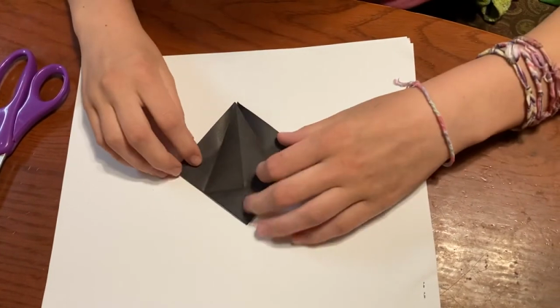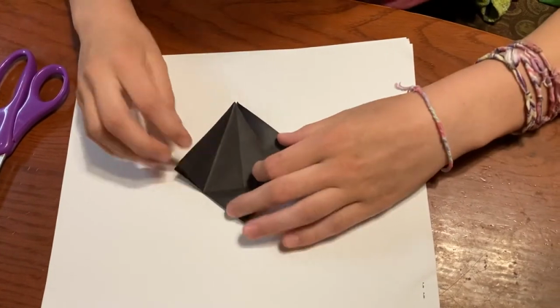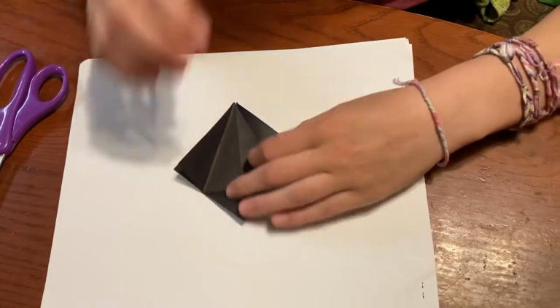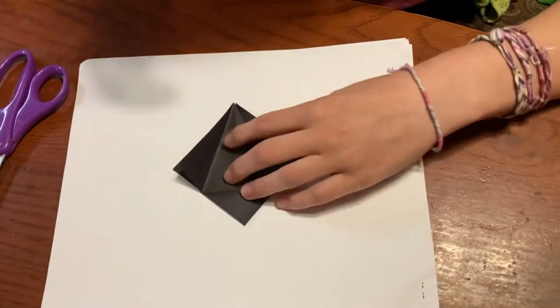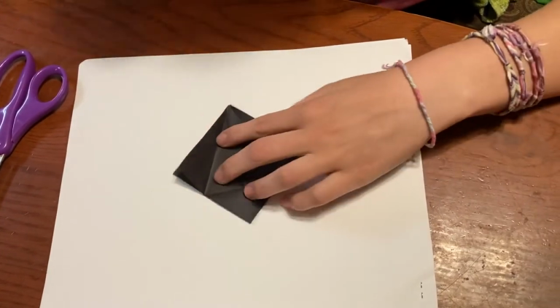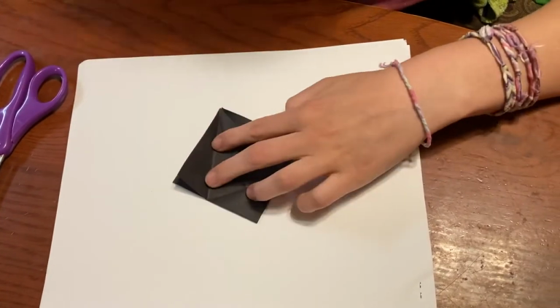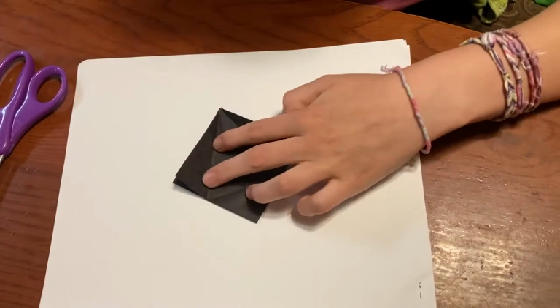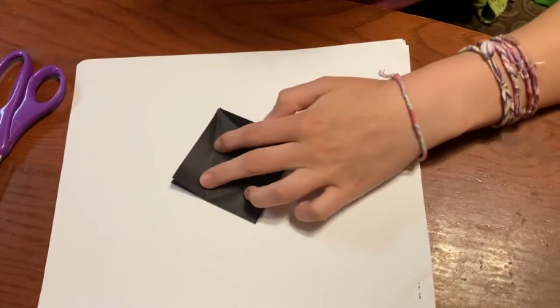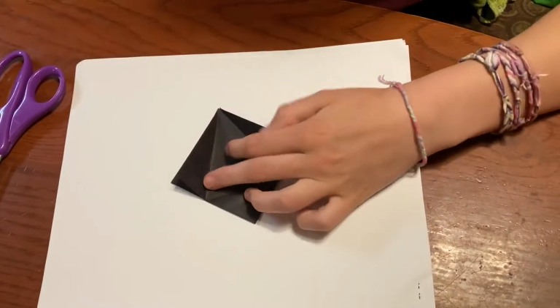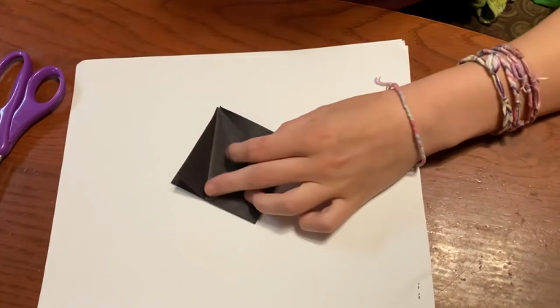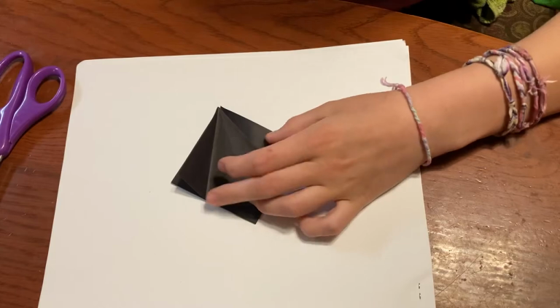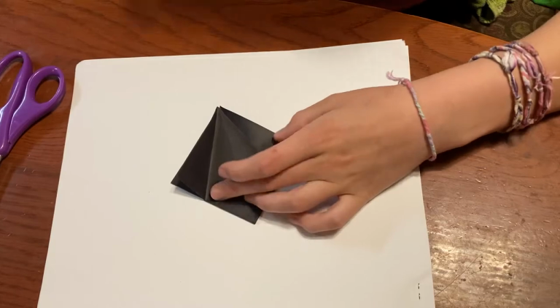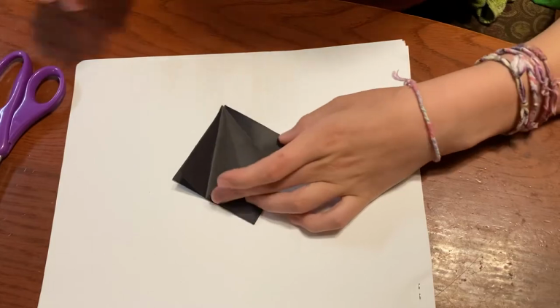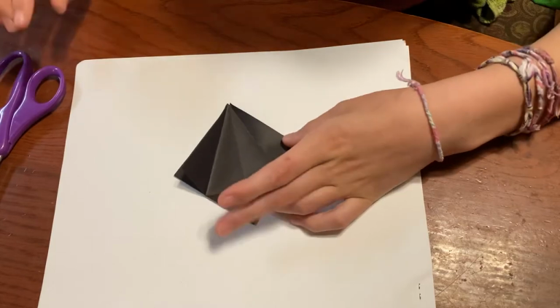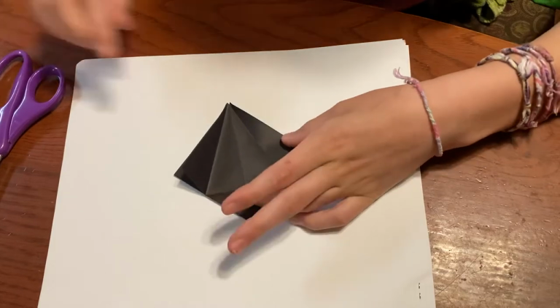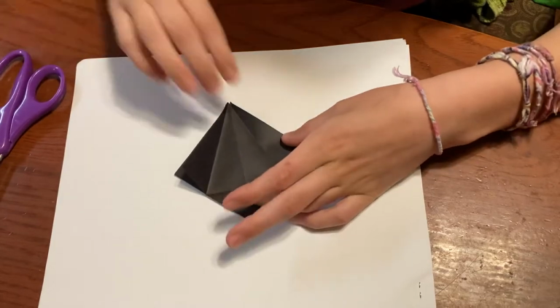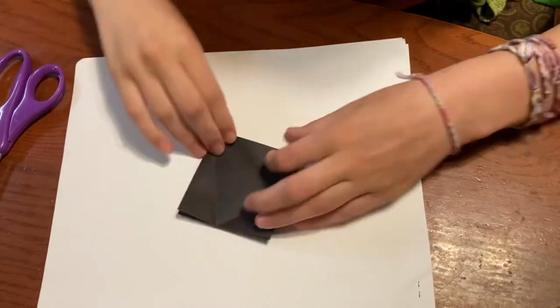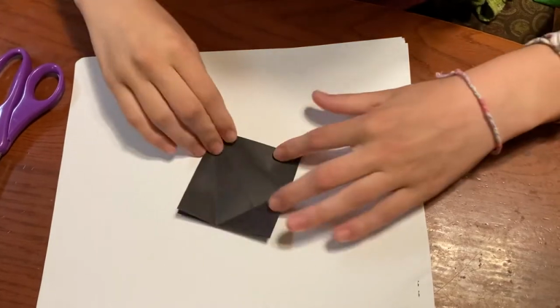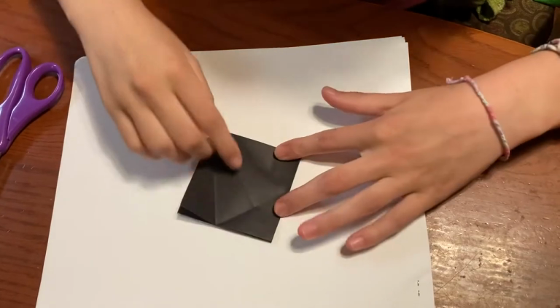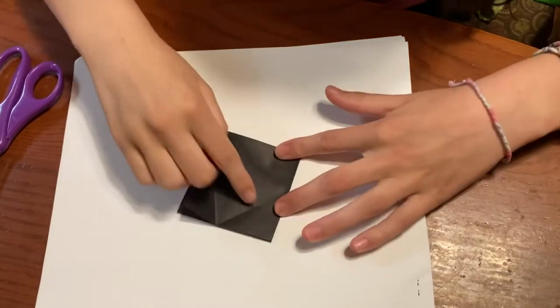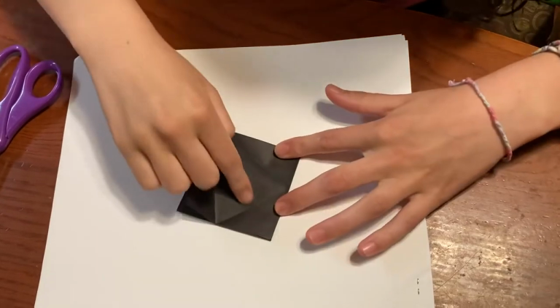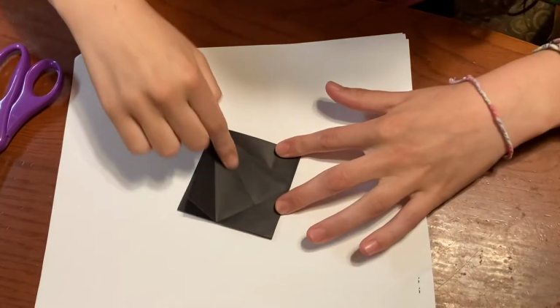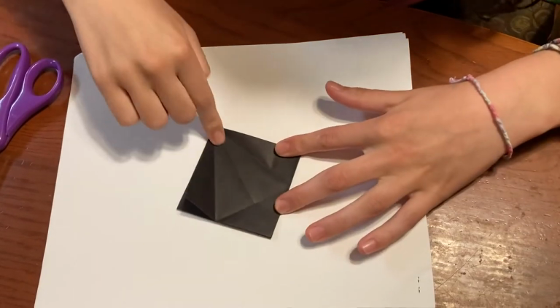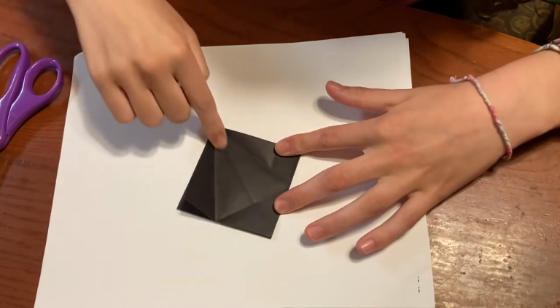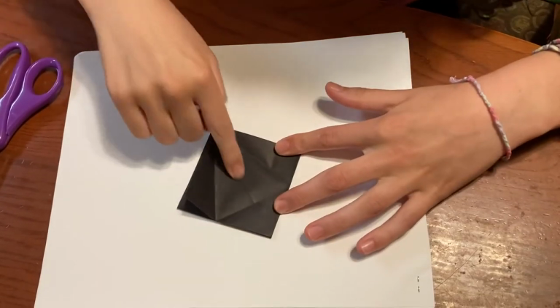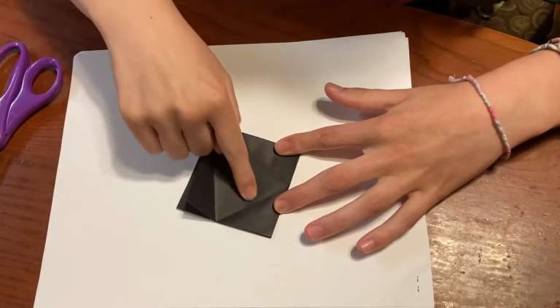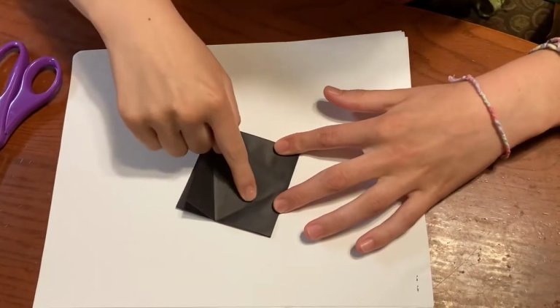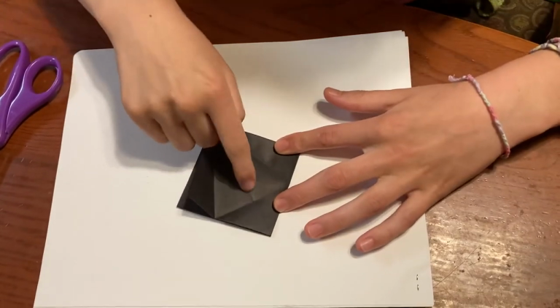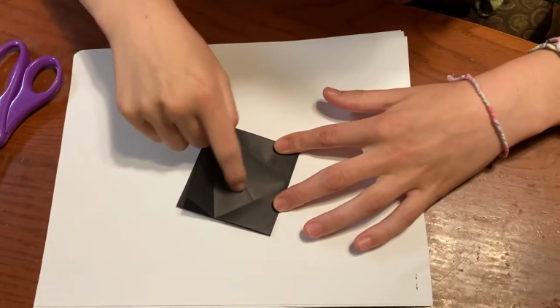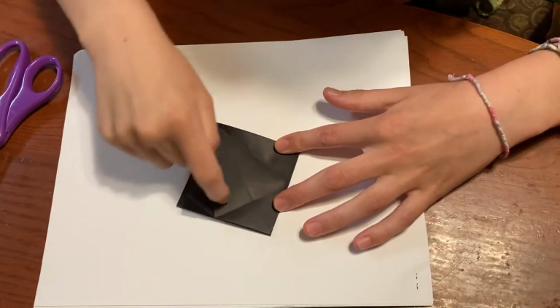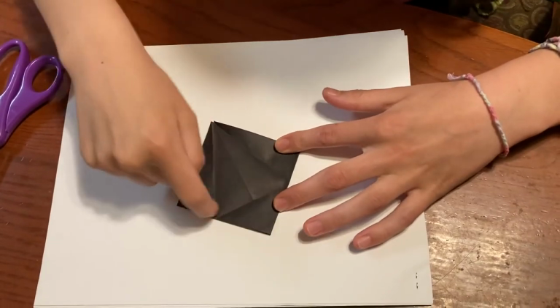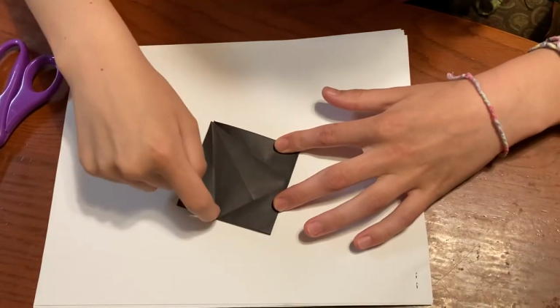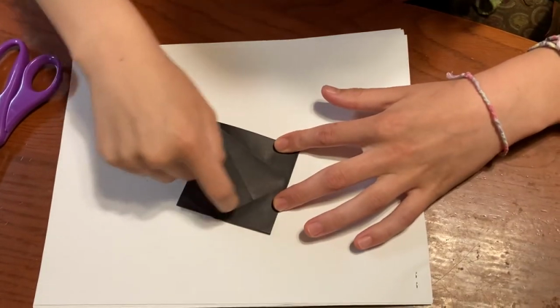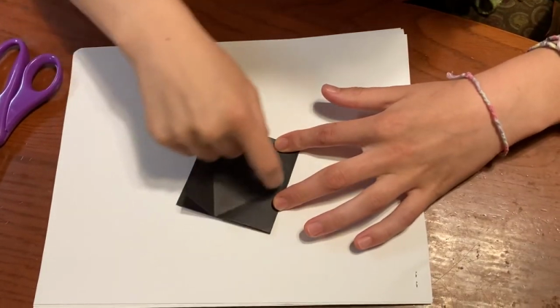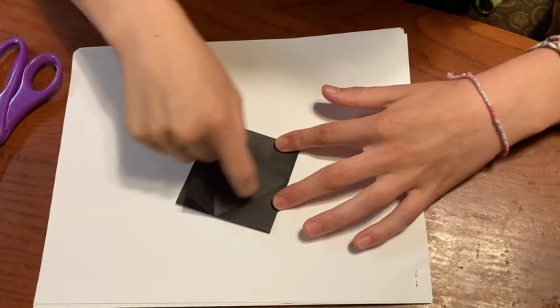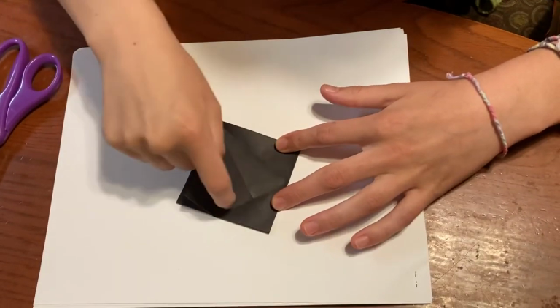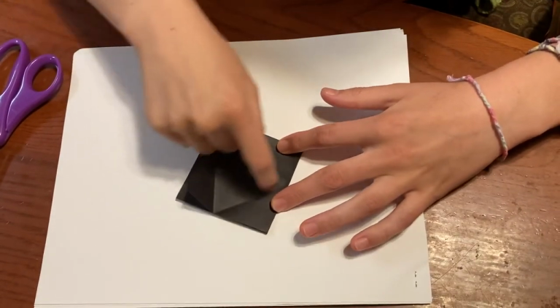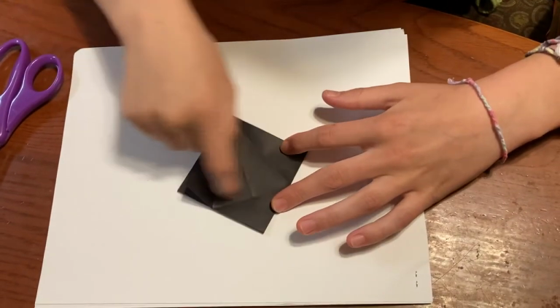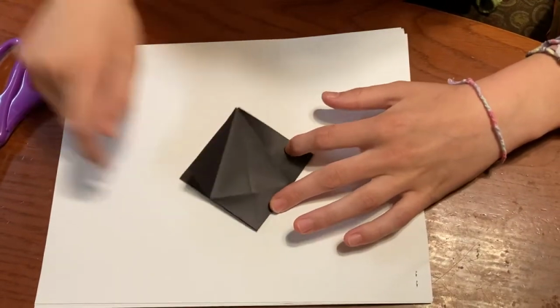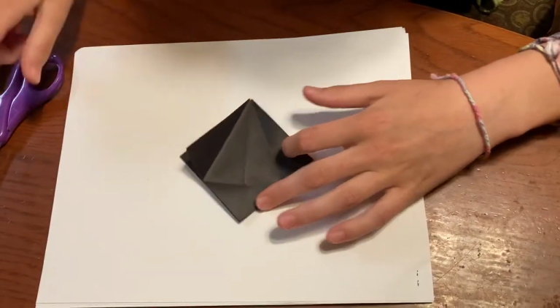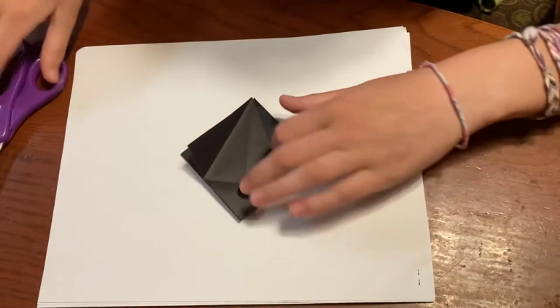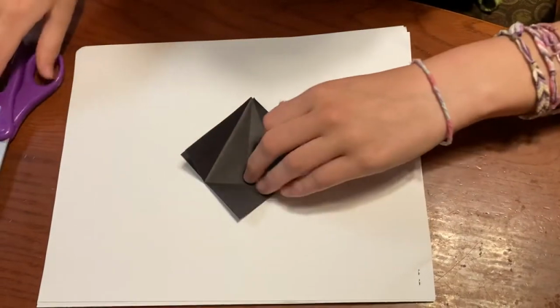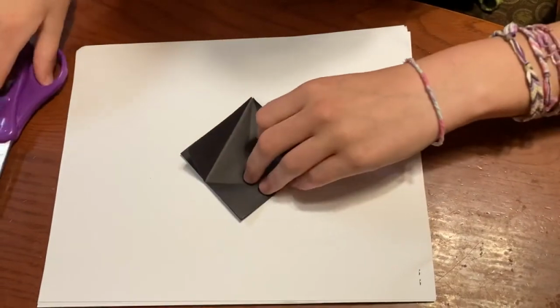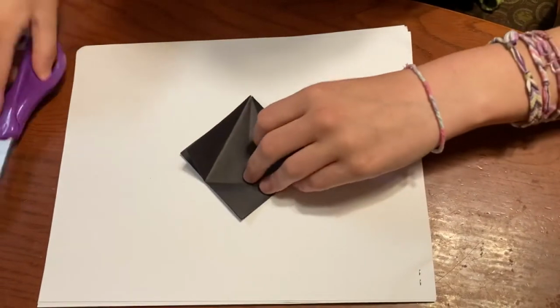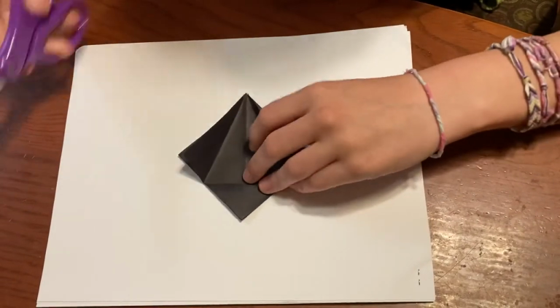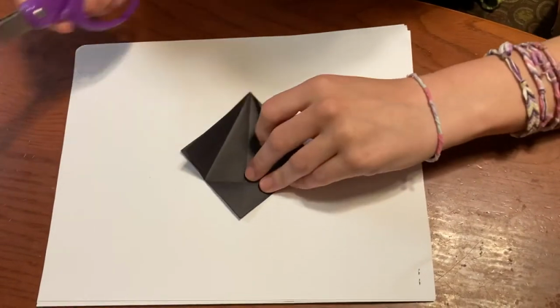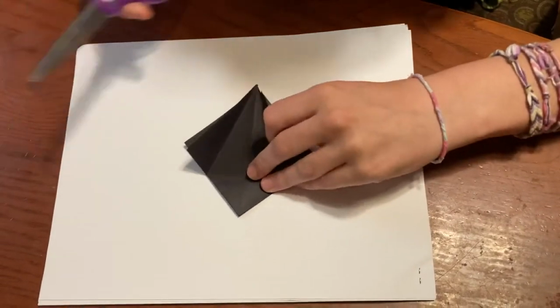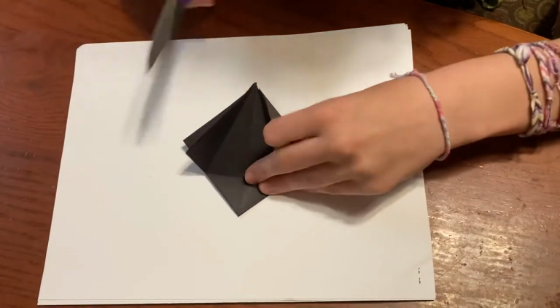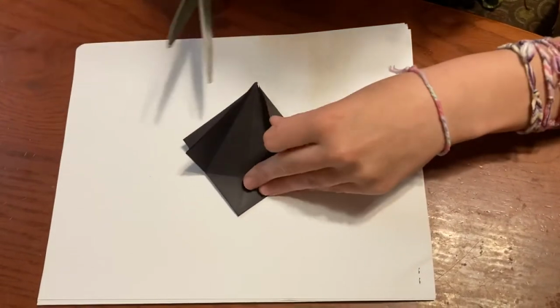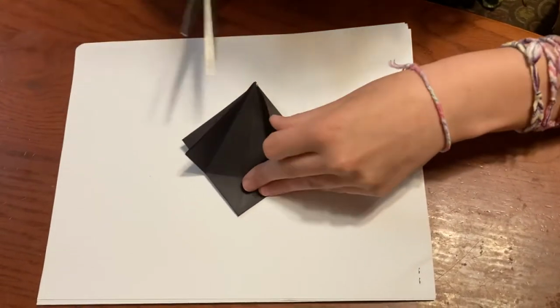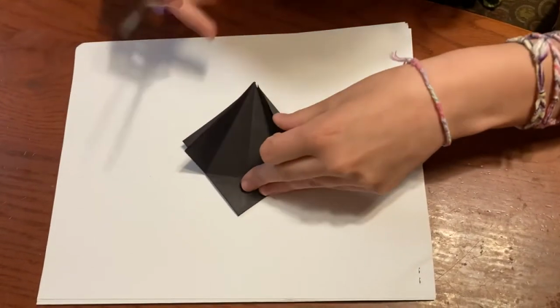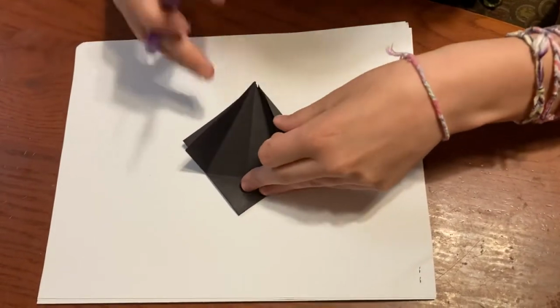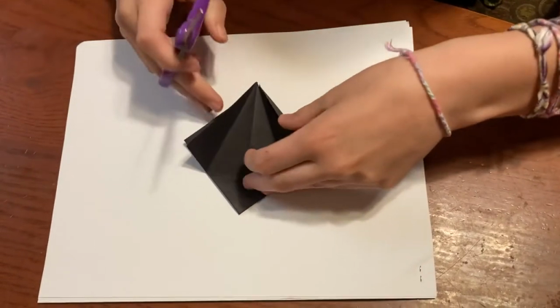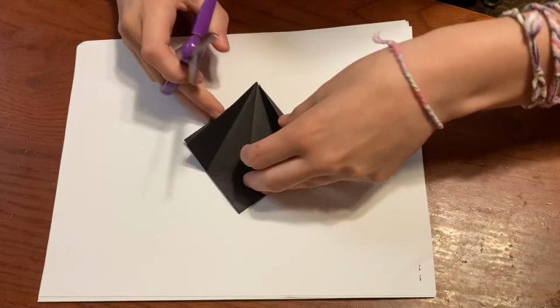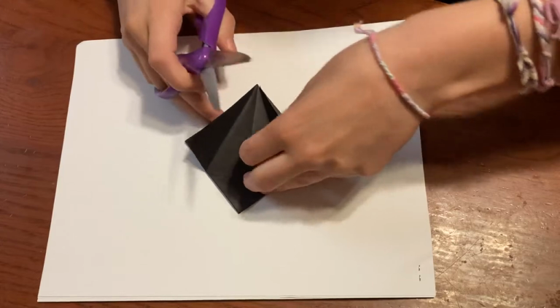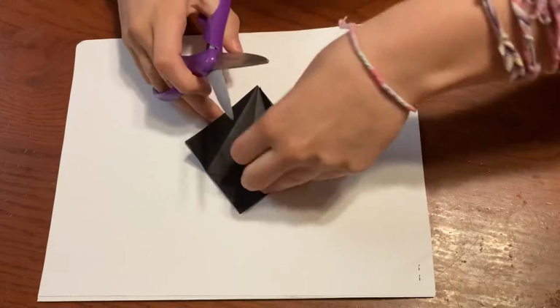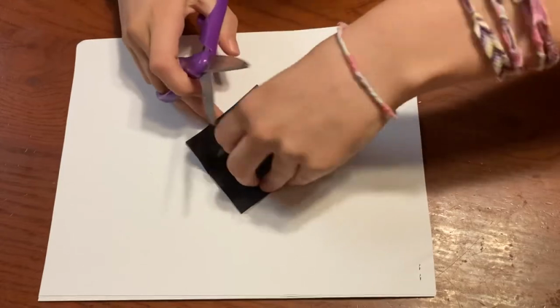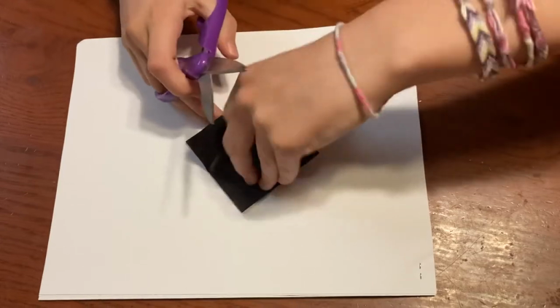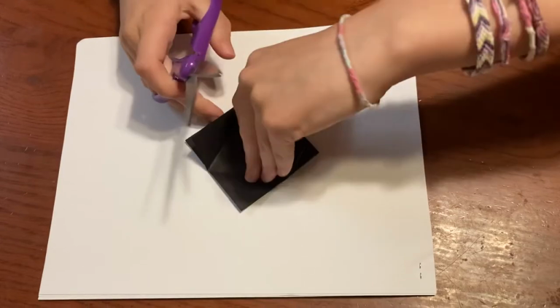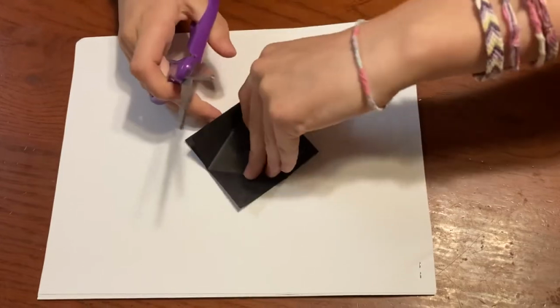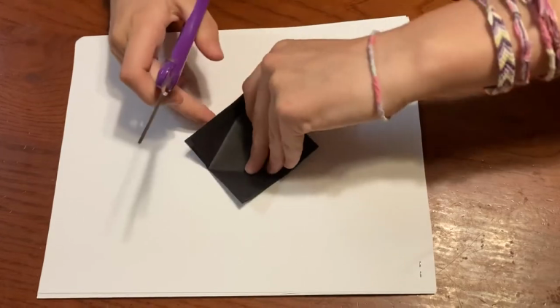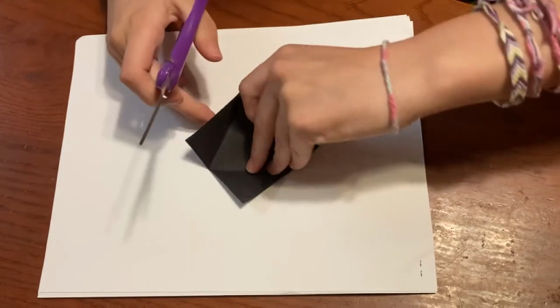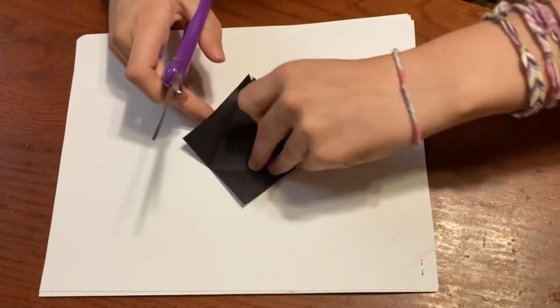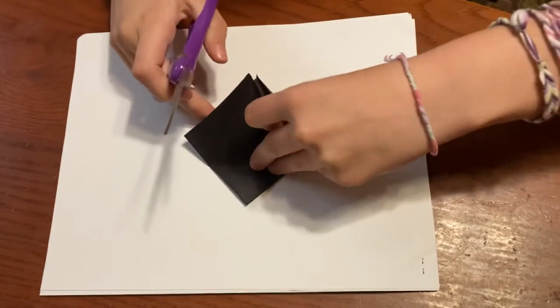And then you're going to want to cut on this line here, stopping at this horizontal line here. And only cut the top layer.